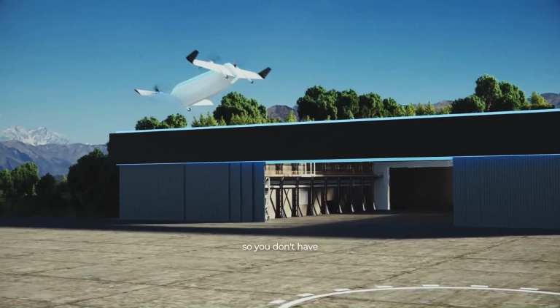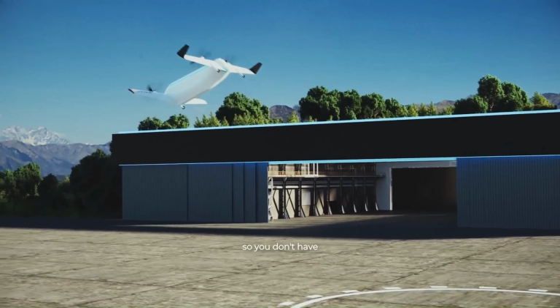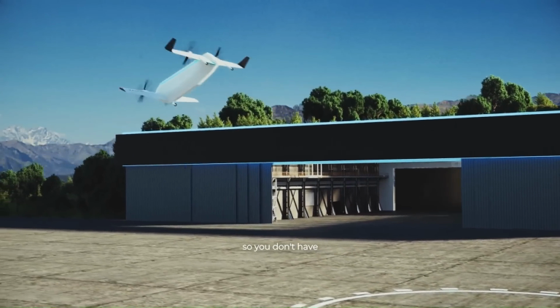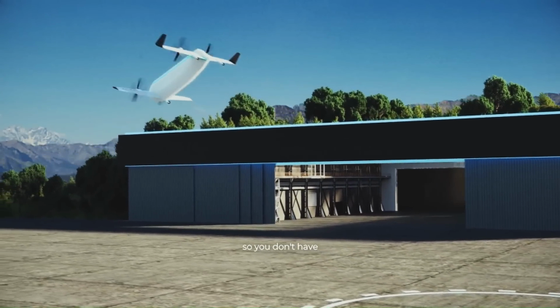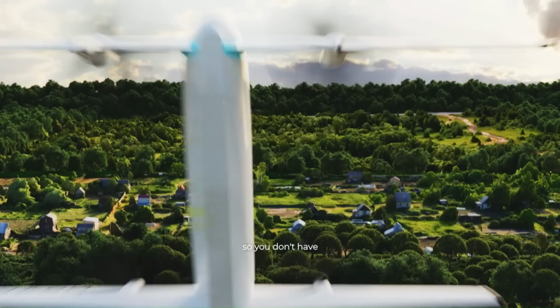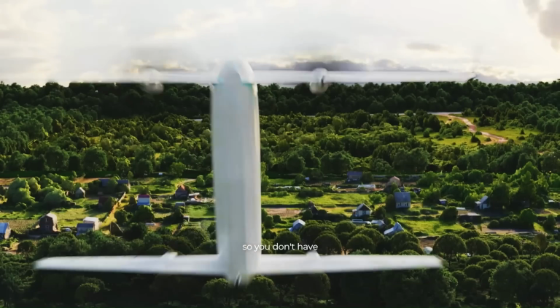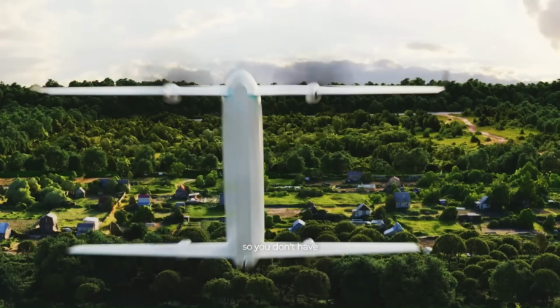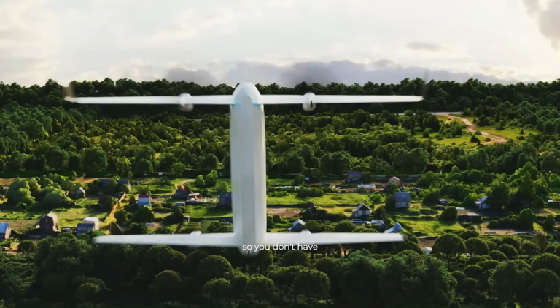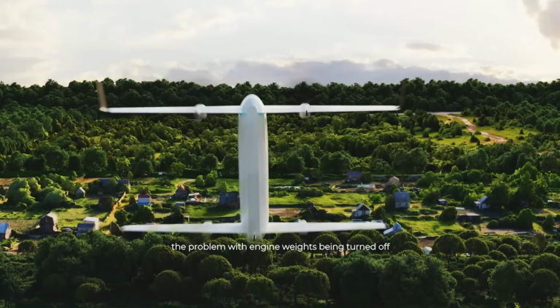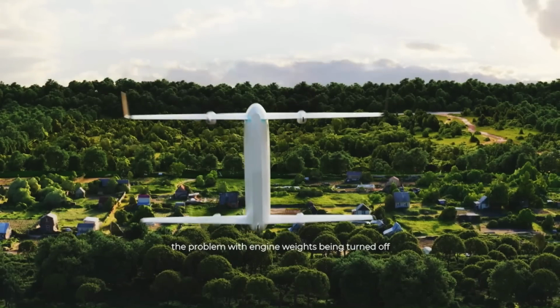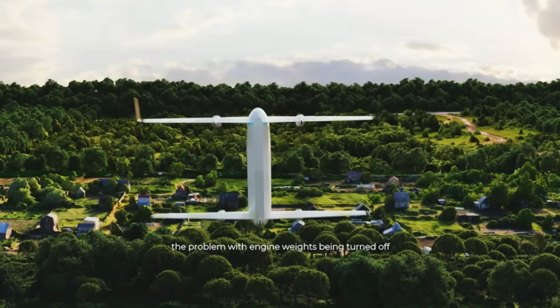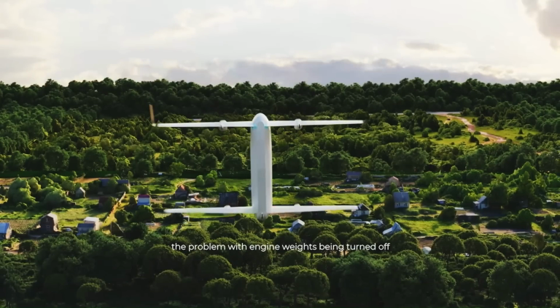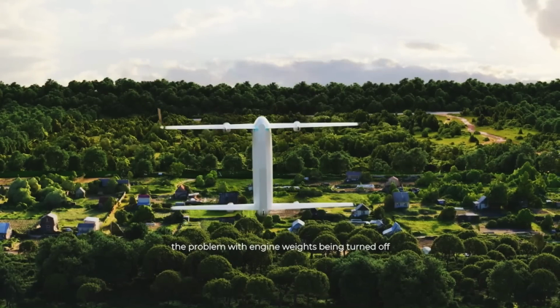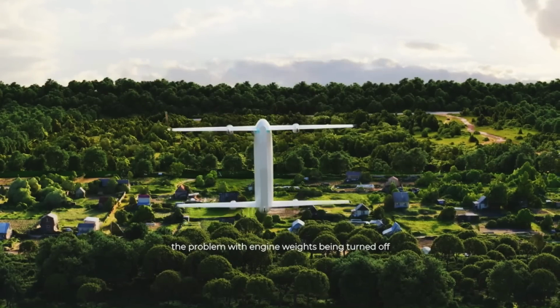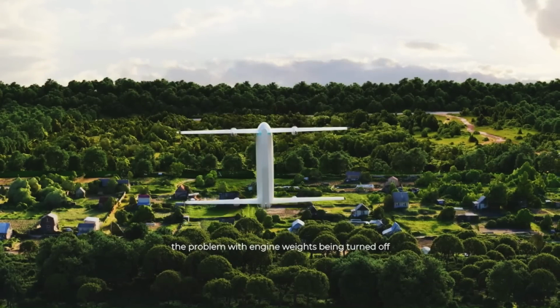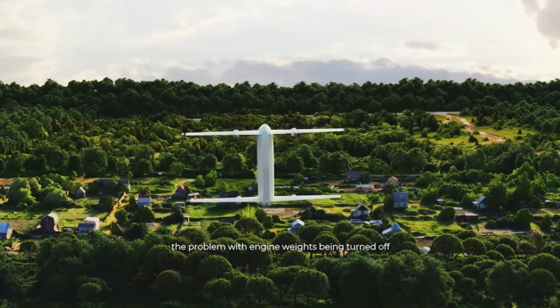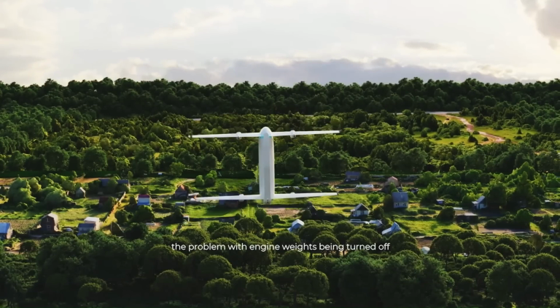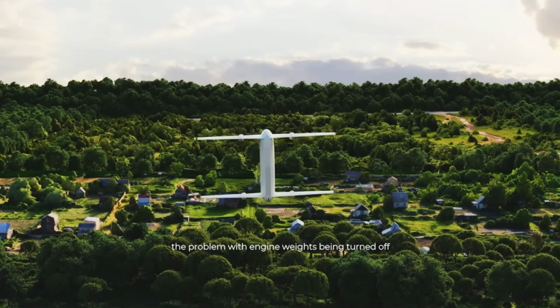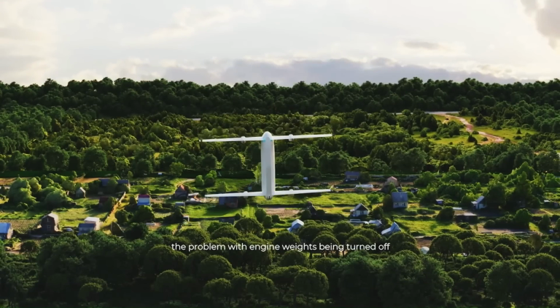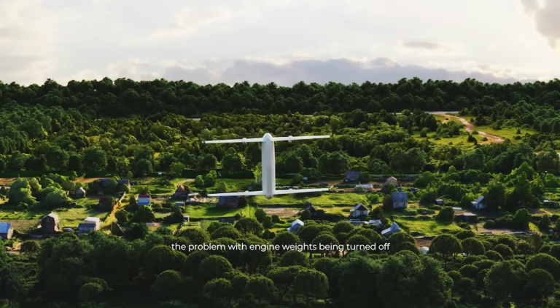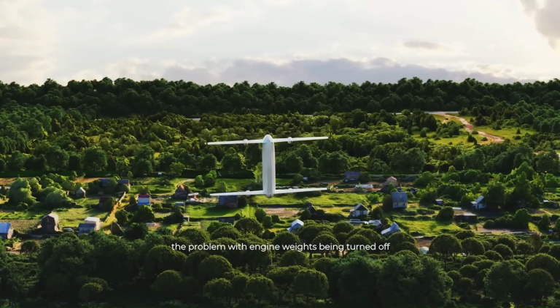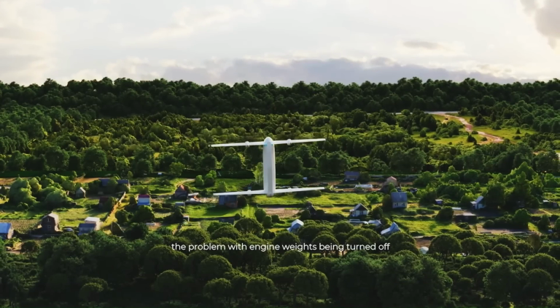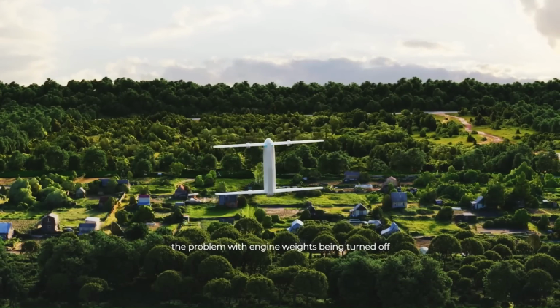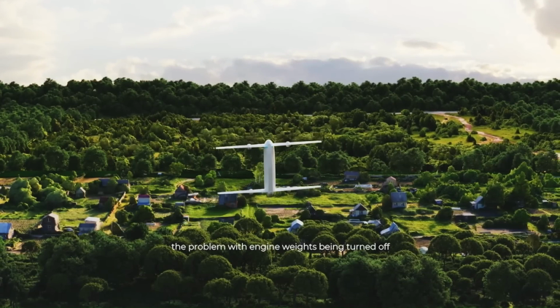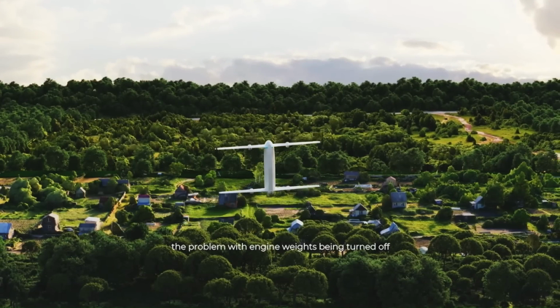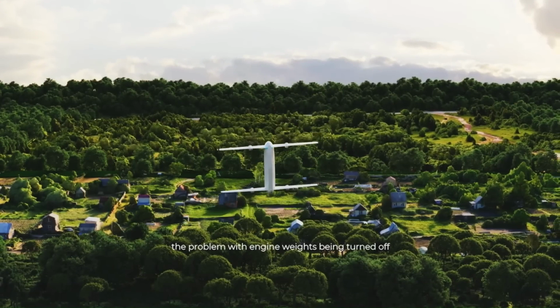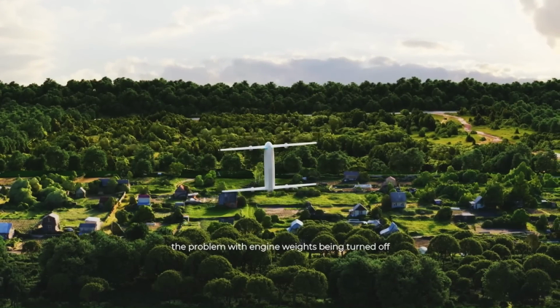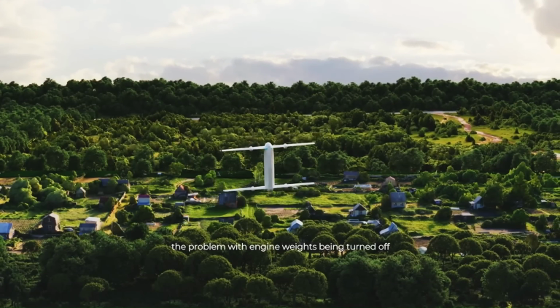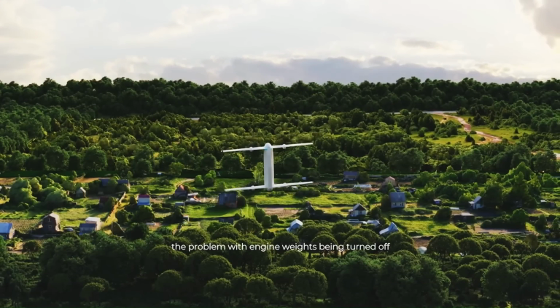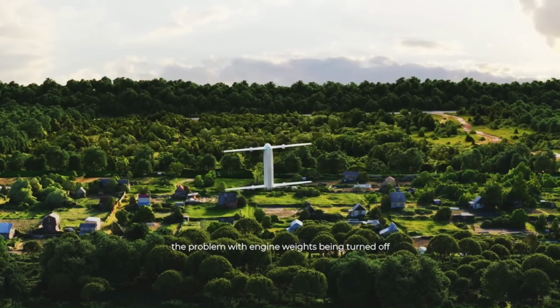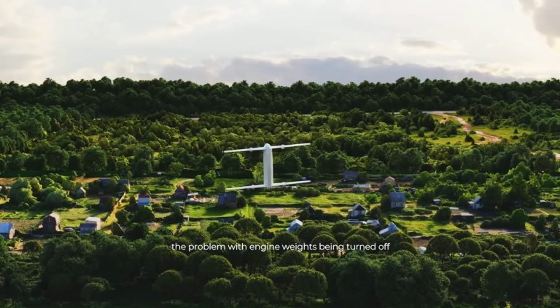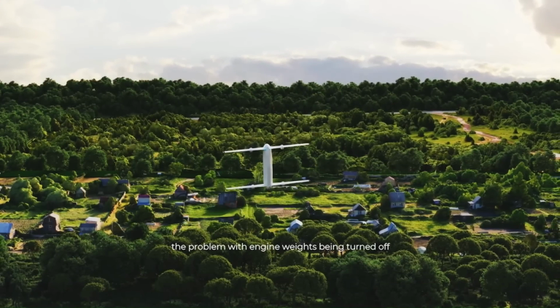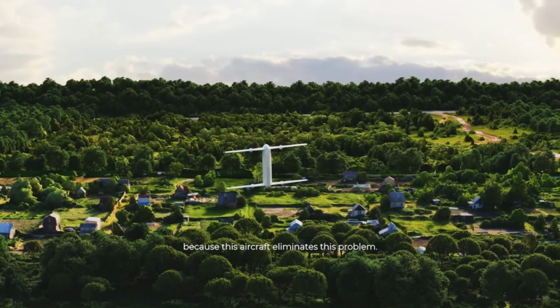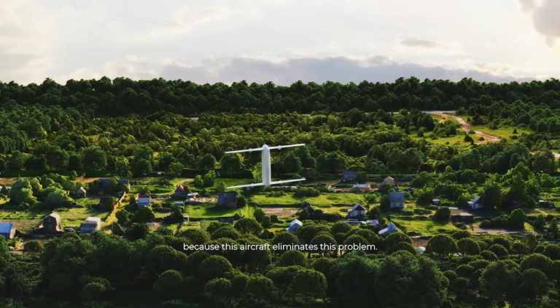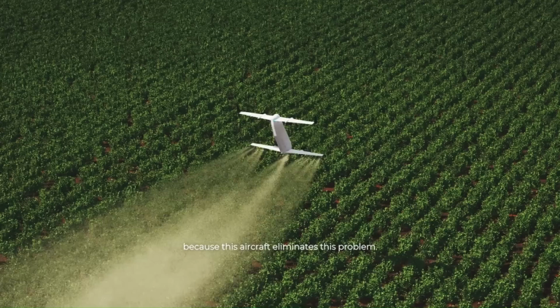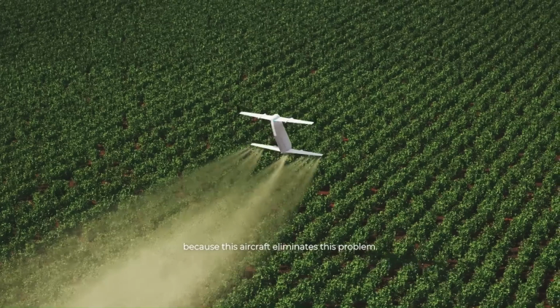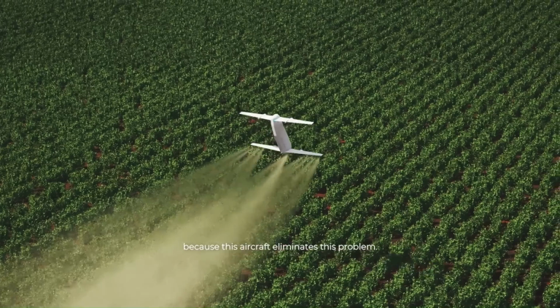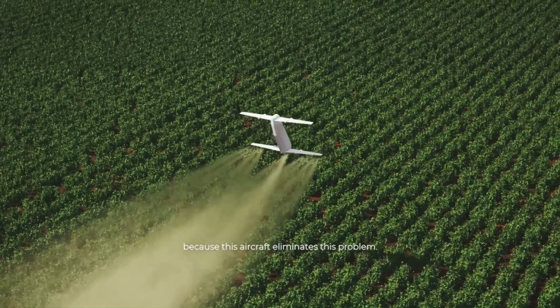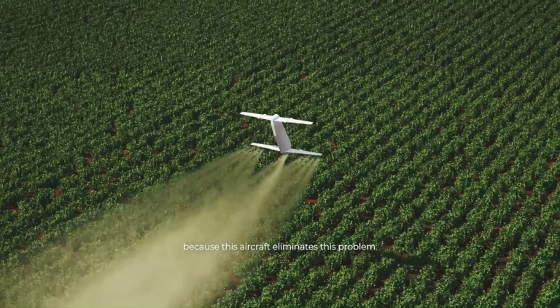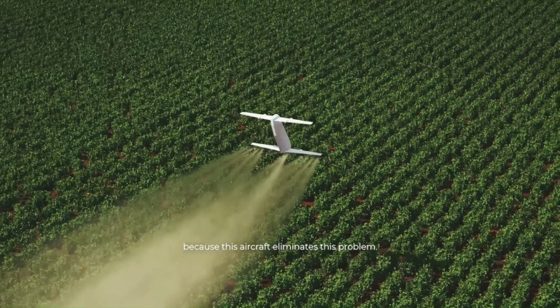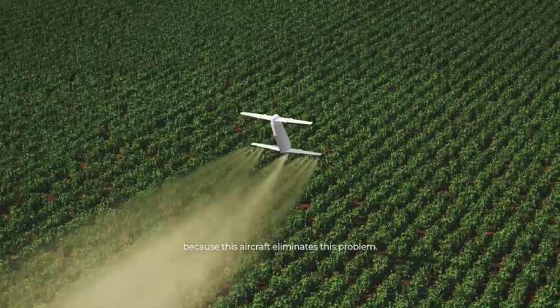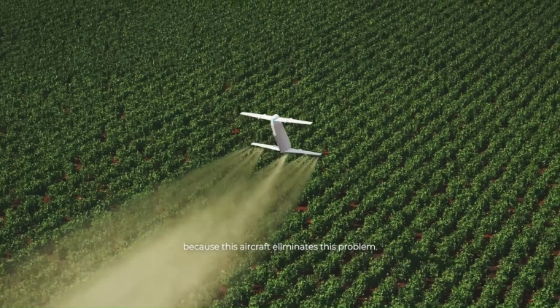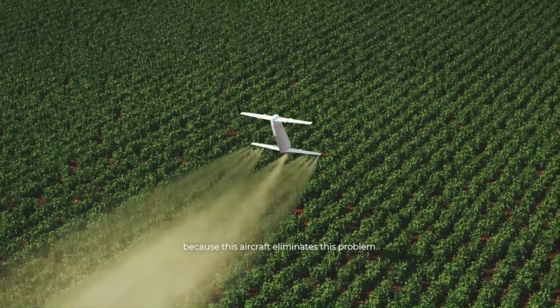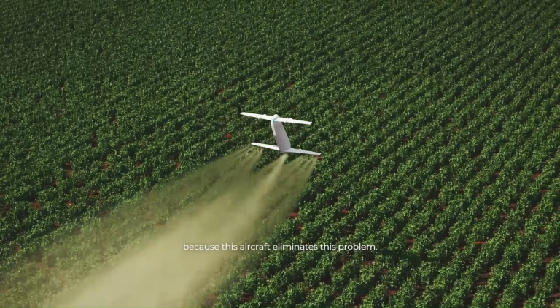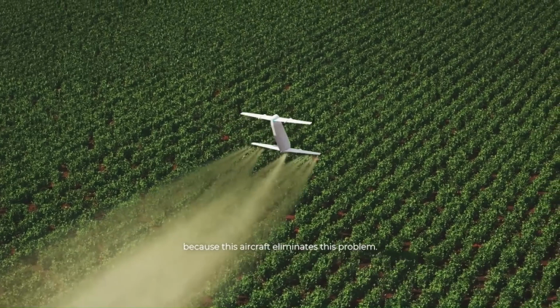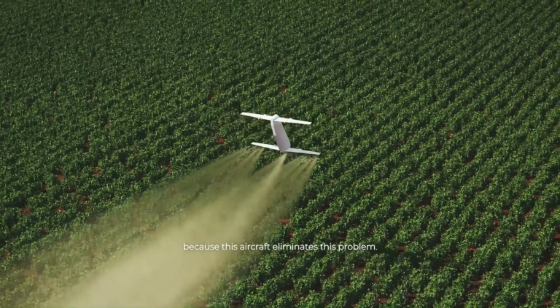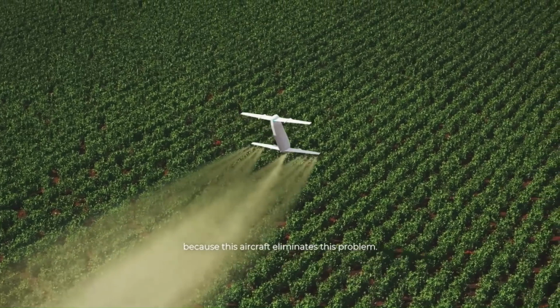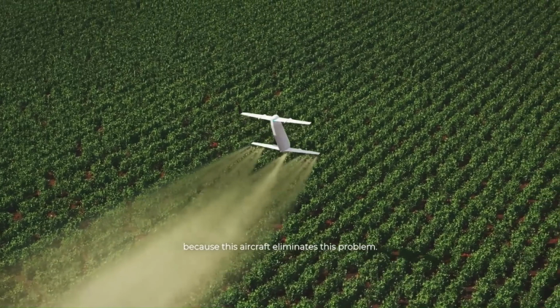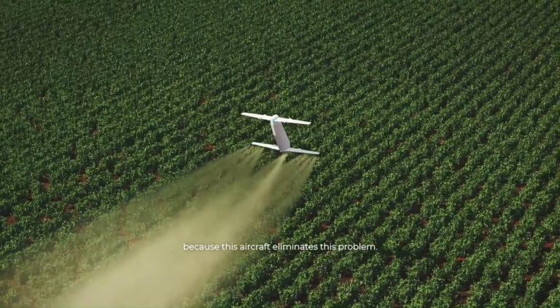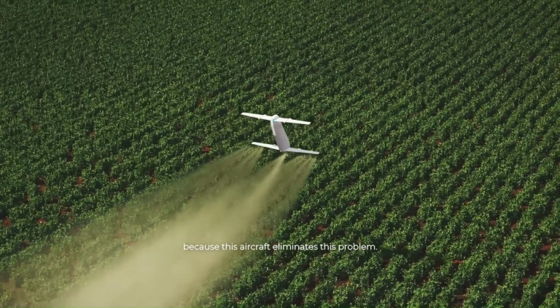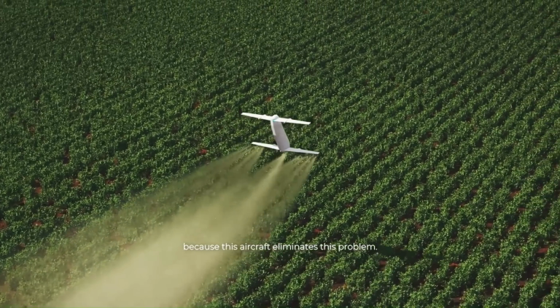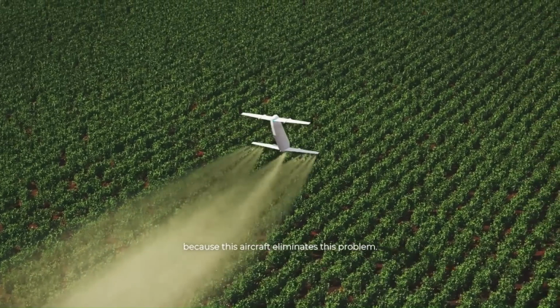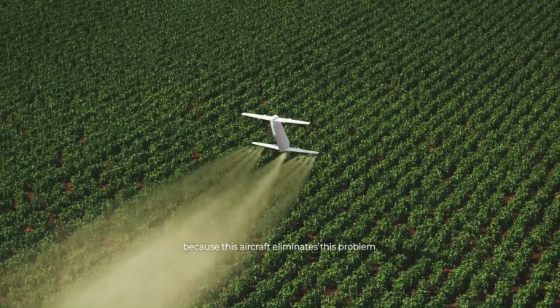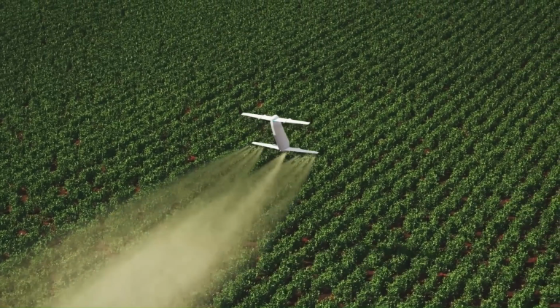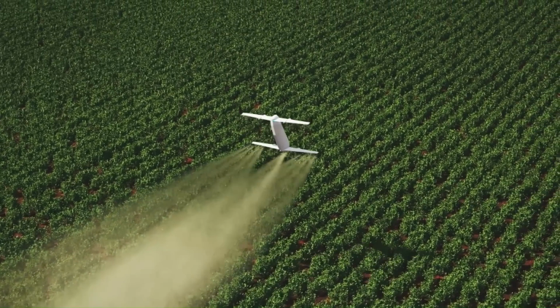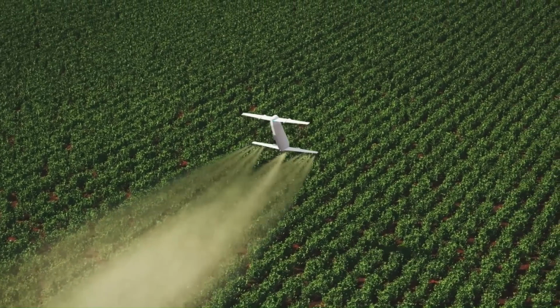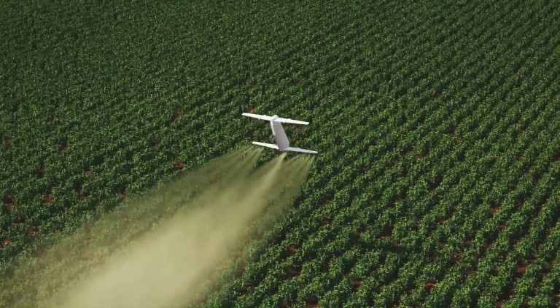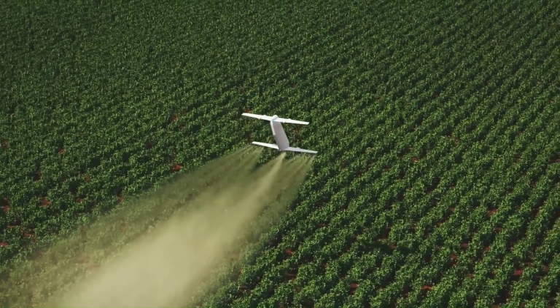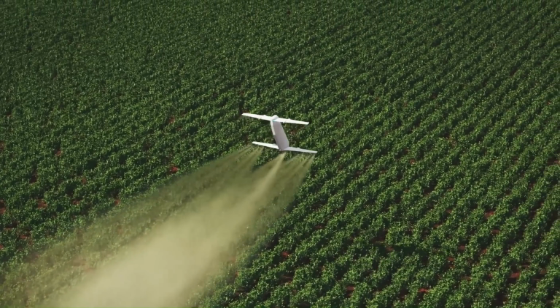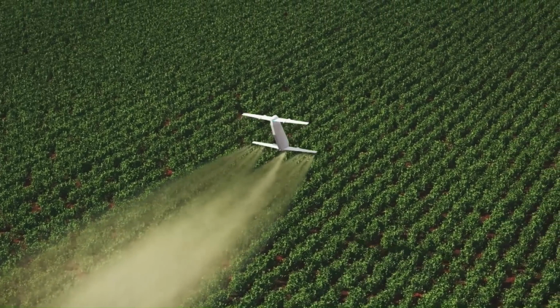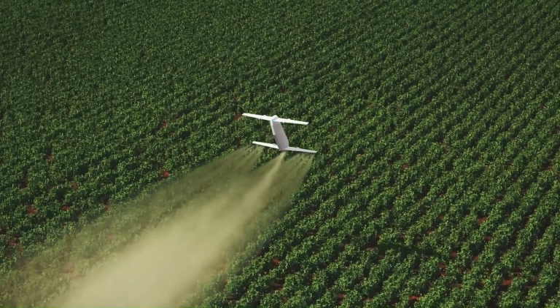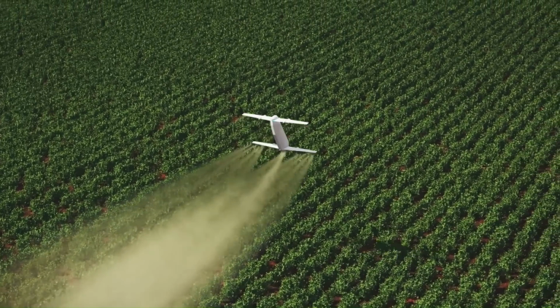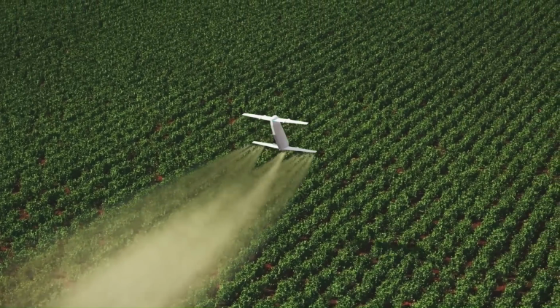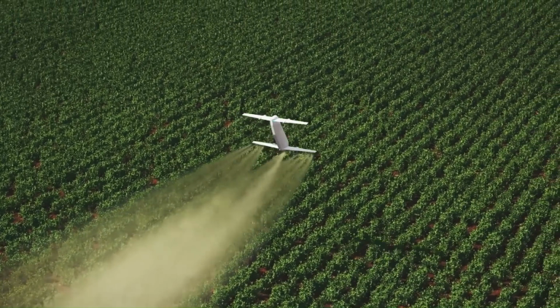It also has a tricycle wheeled landing gear, which allows it to take off and land on a variety of surfaces.